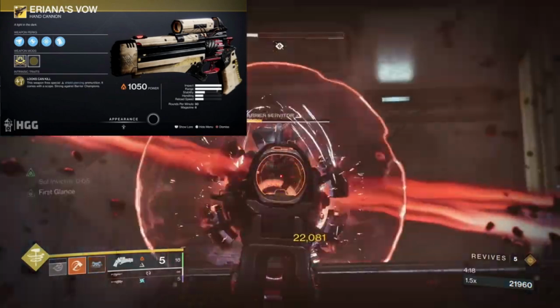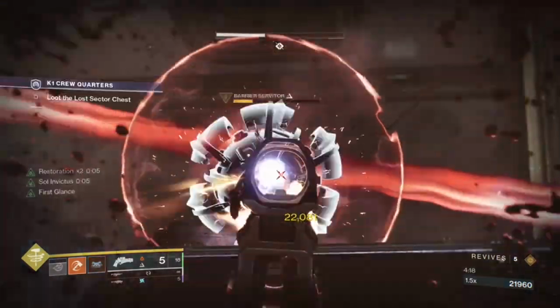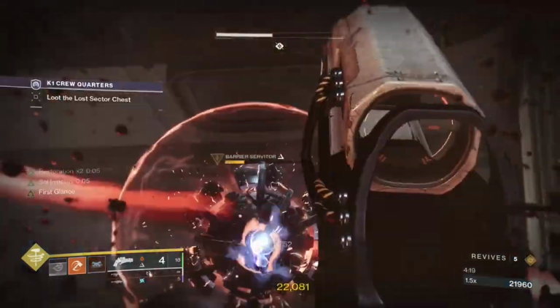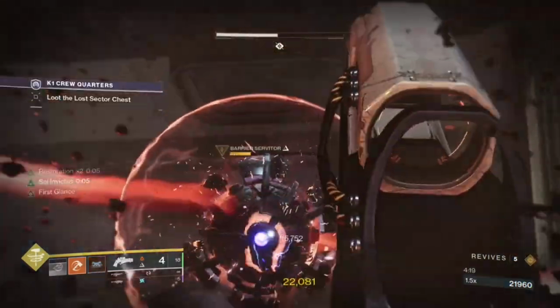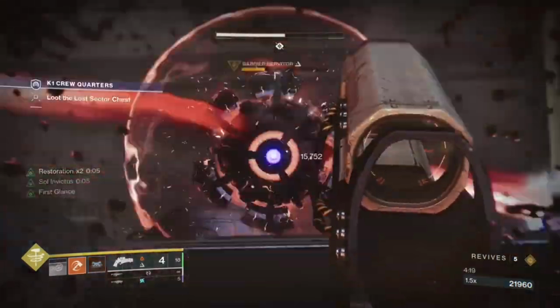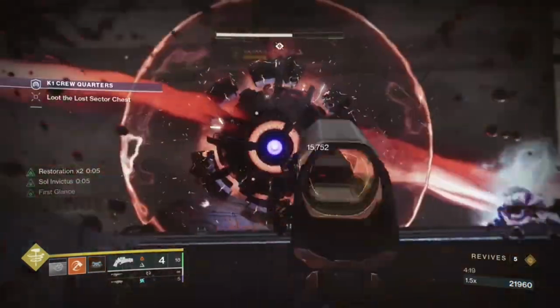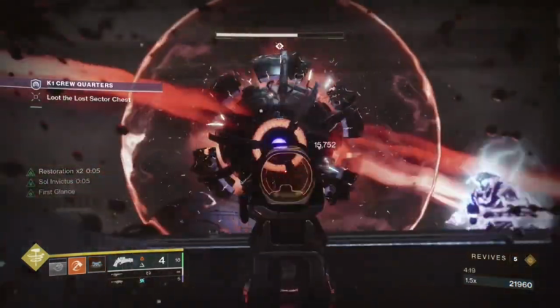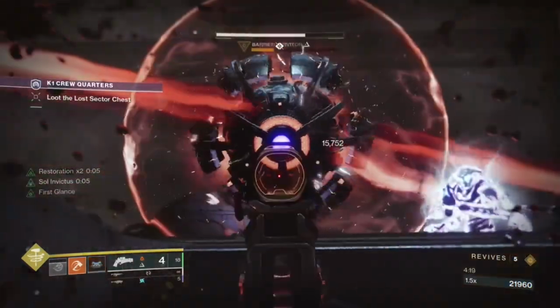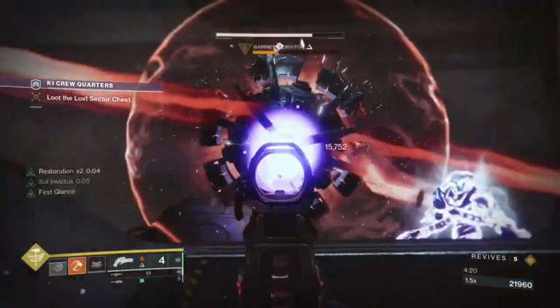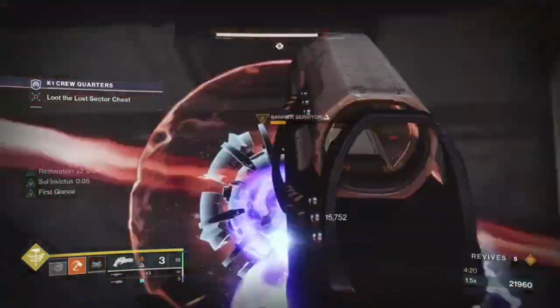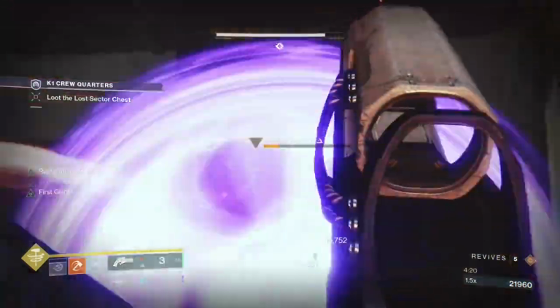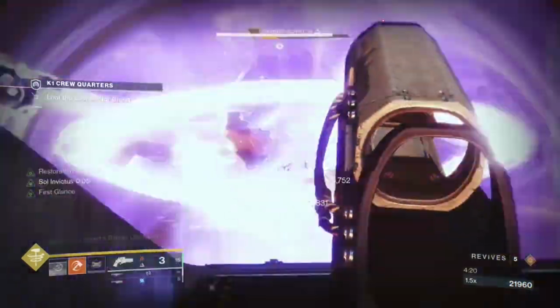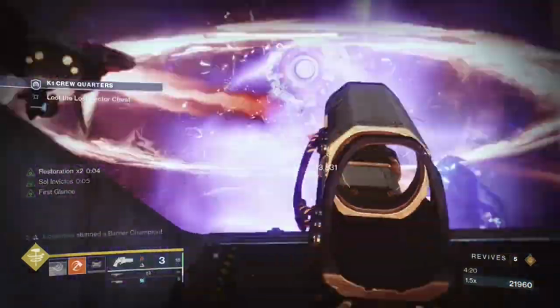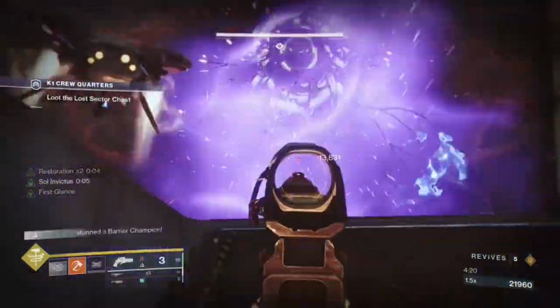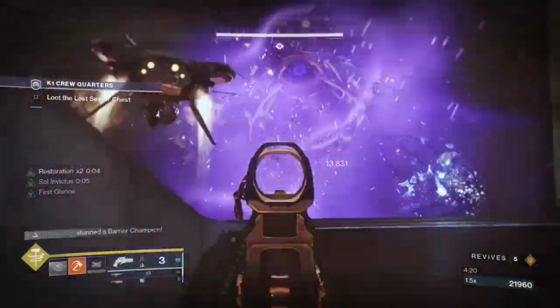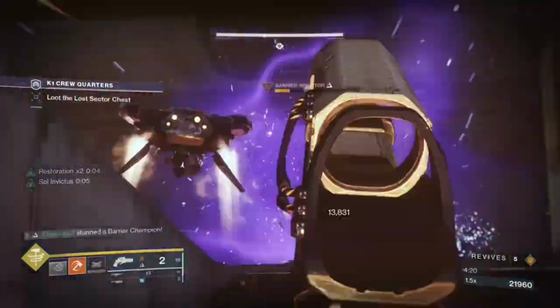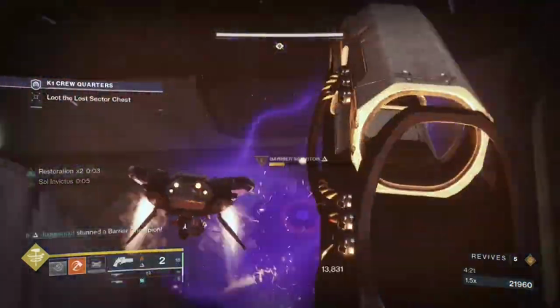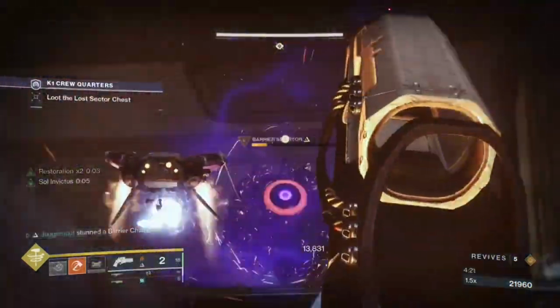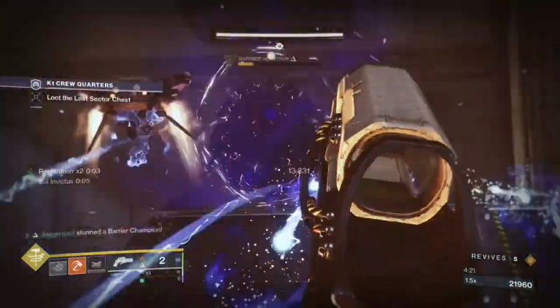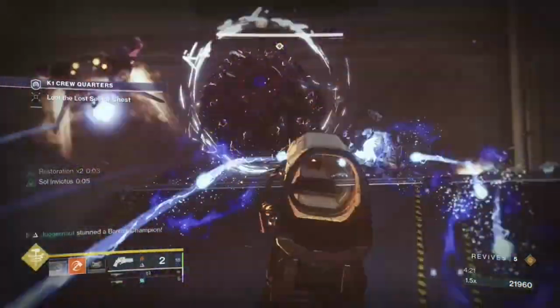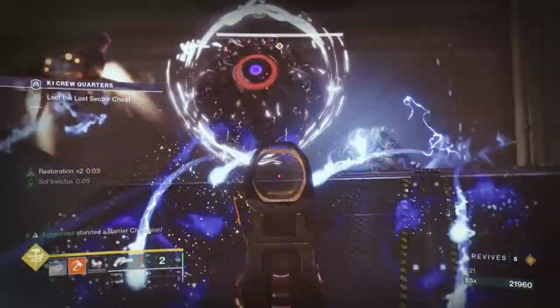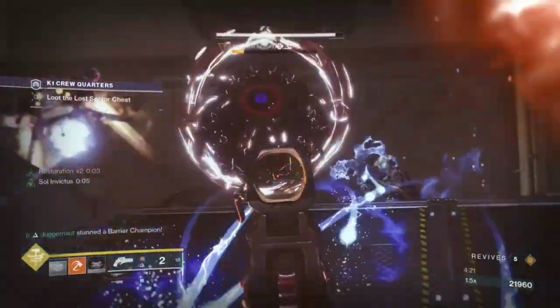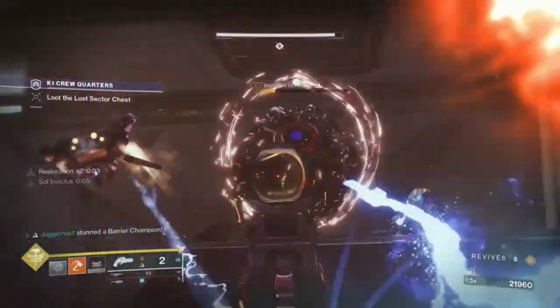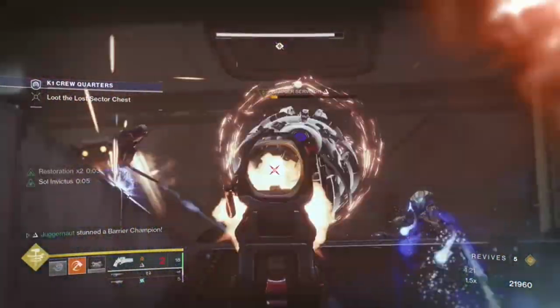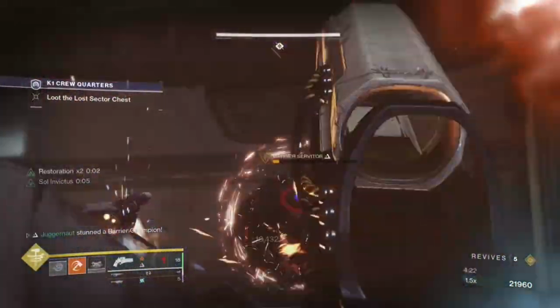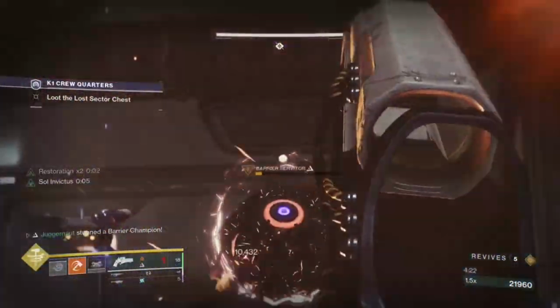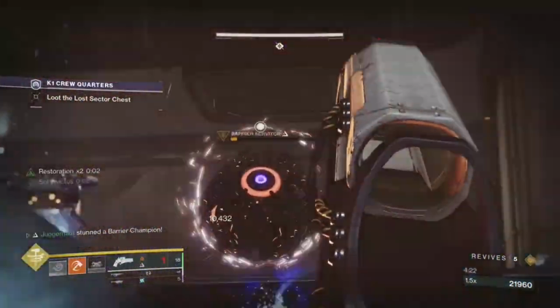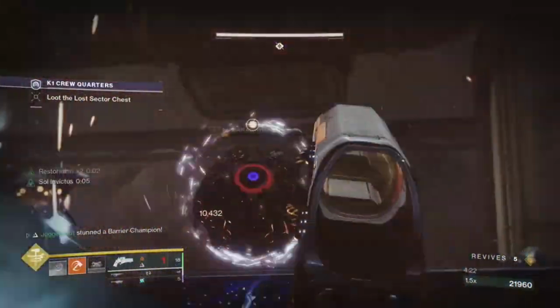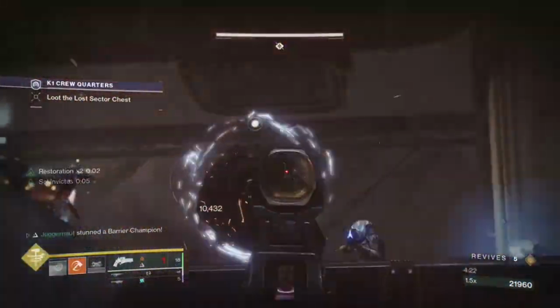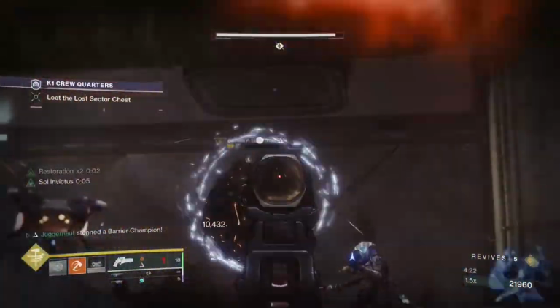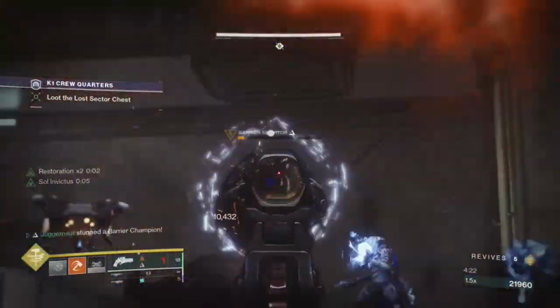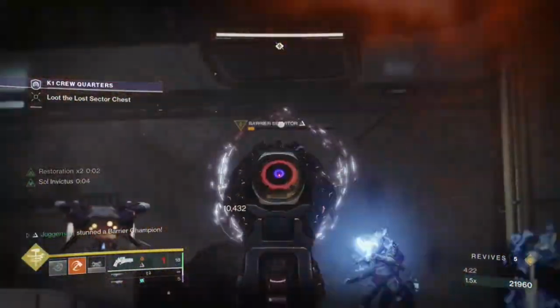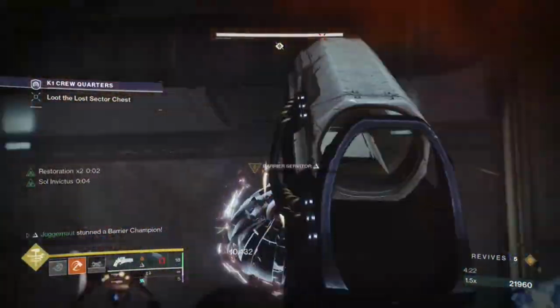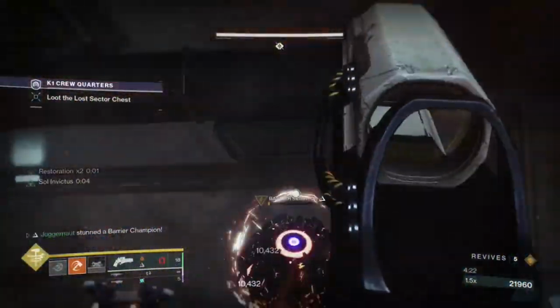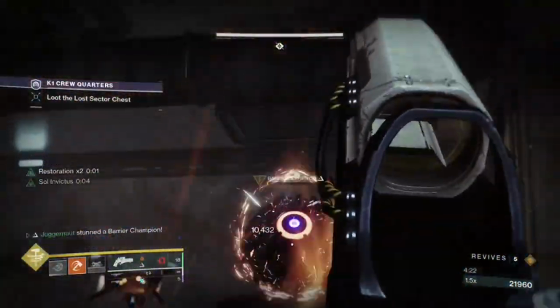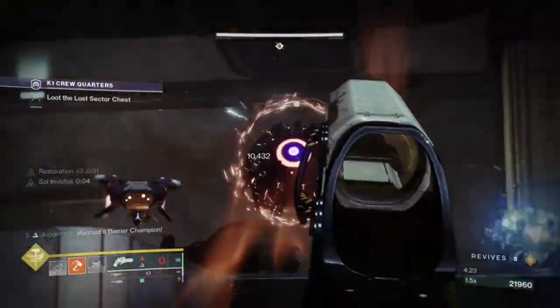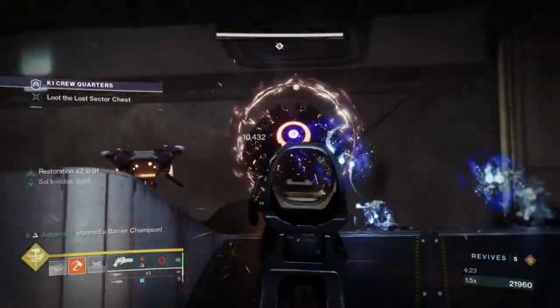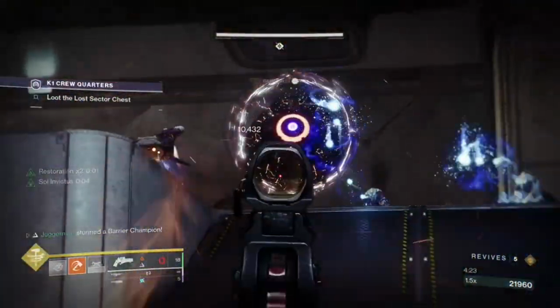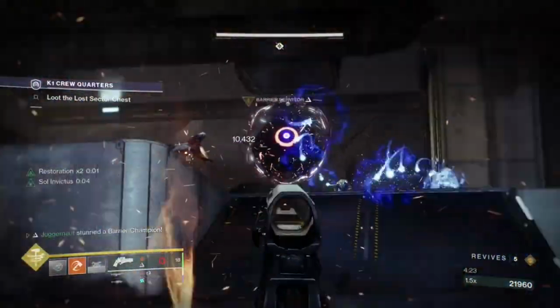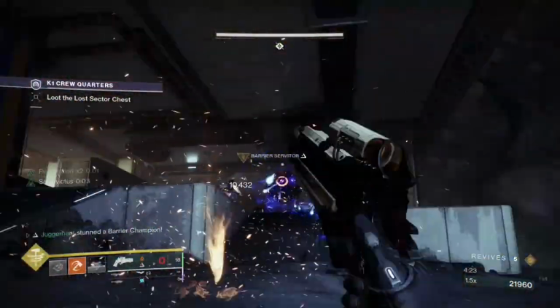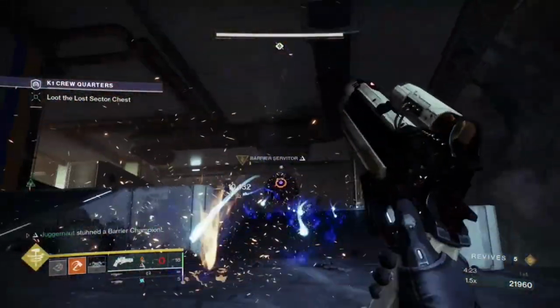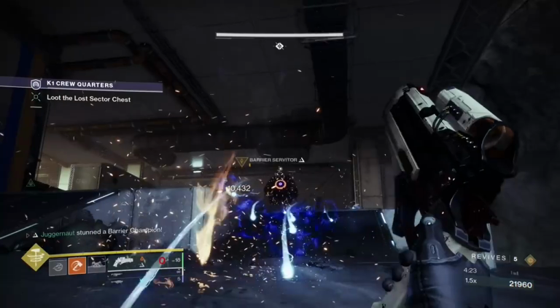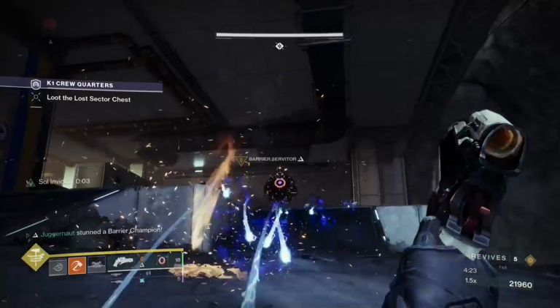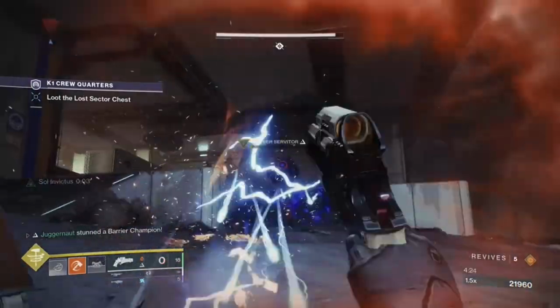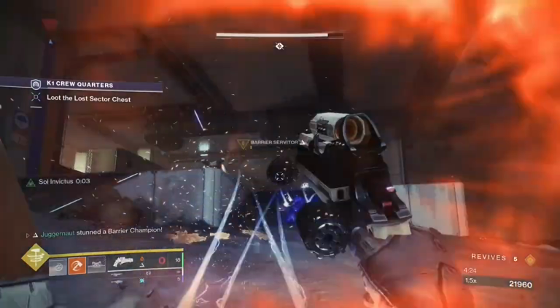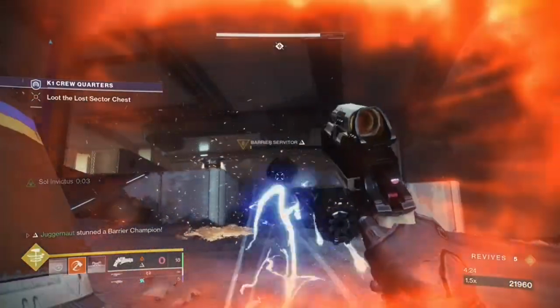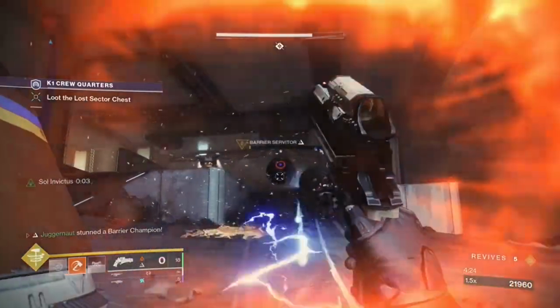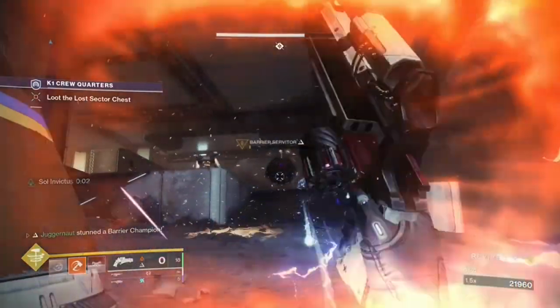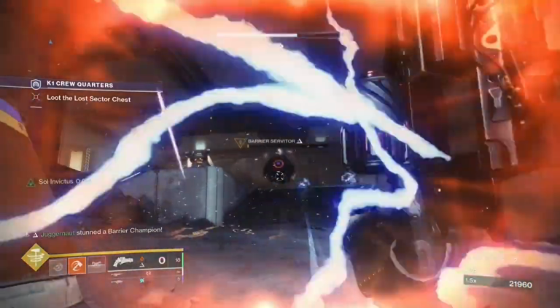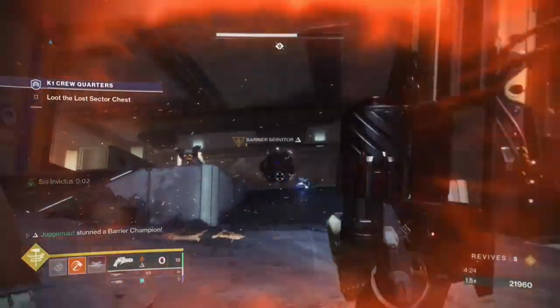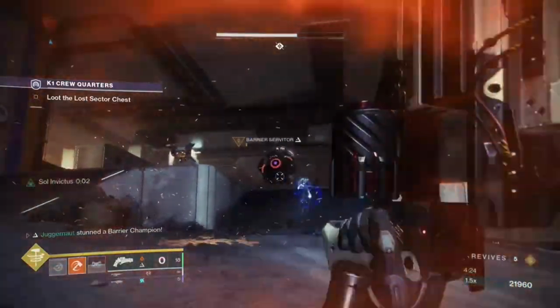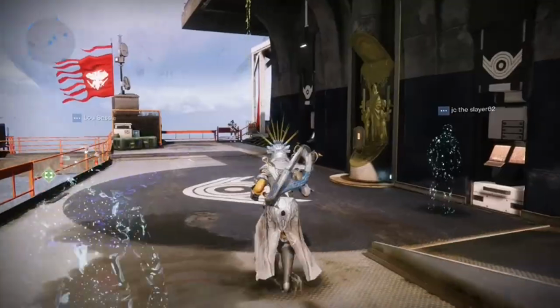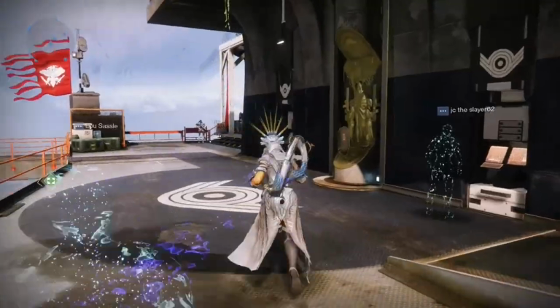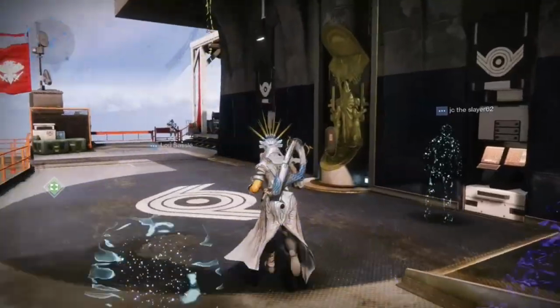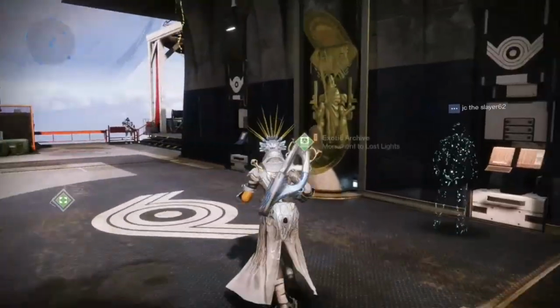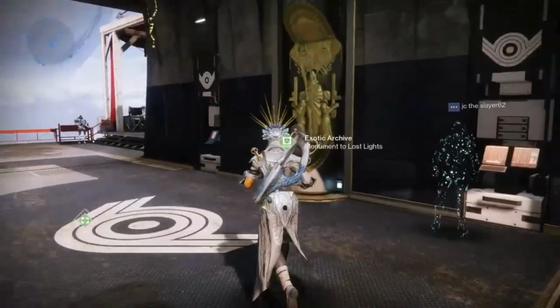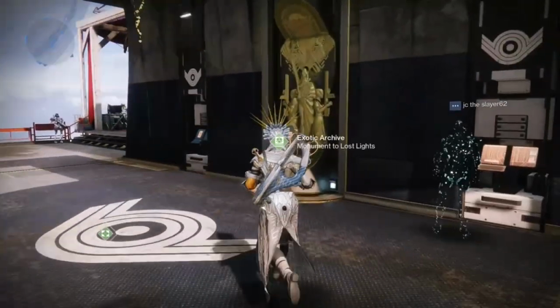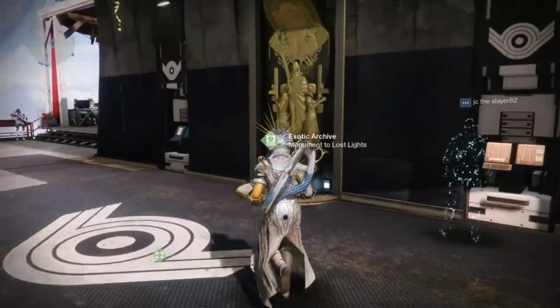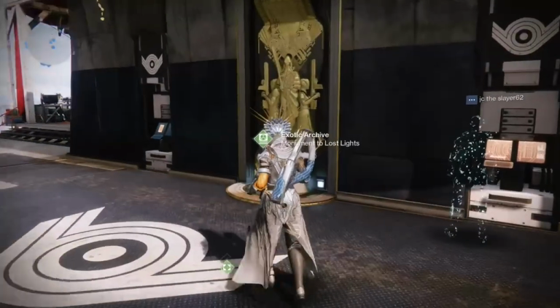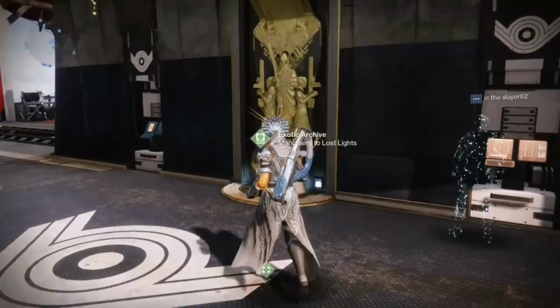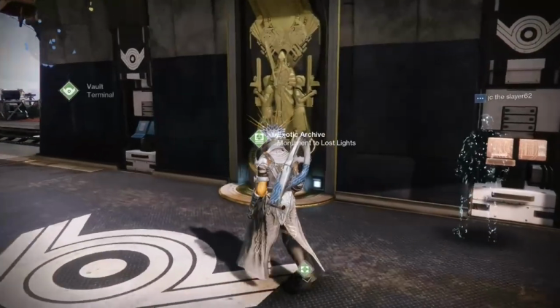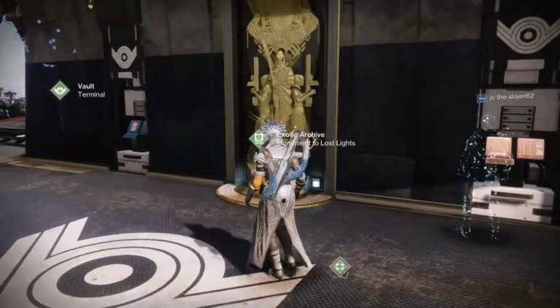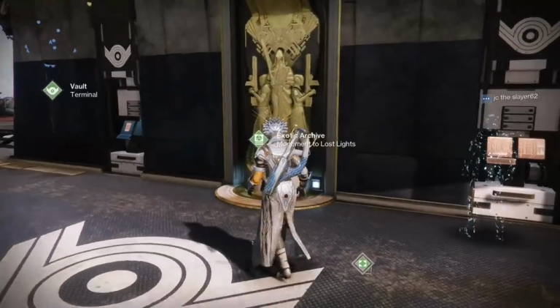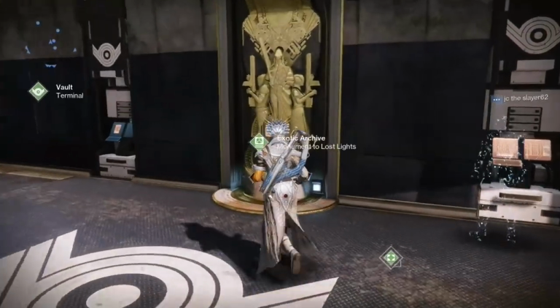Its perk, Which One Wins, means this weapon fires special shield-piercing ammunition. It comes with a scope and is available at the Monument to Lost Lights.